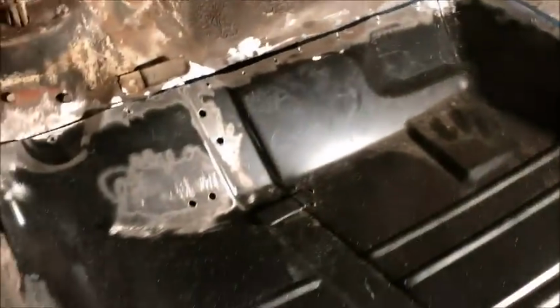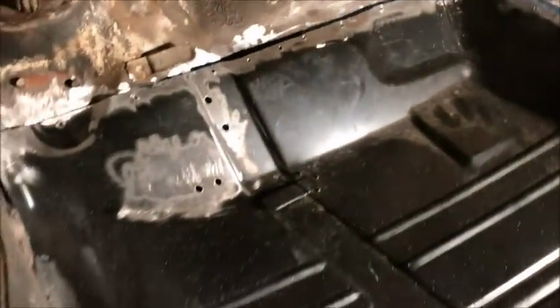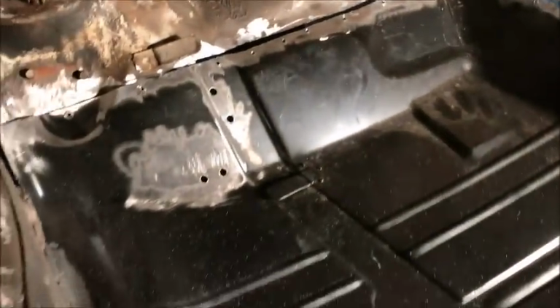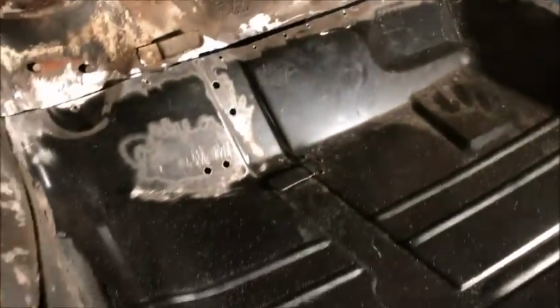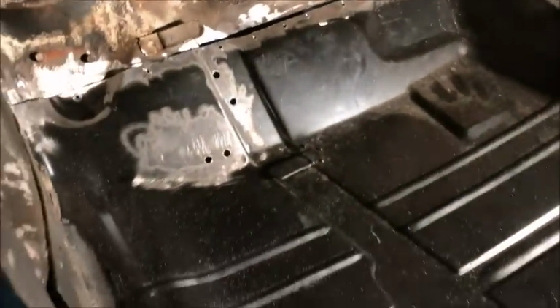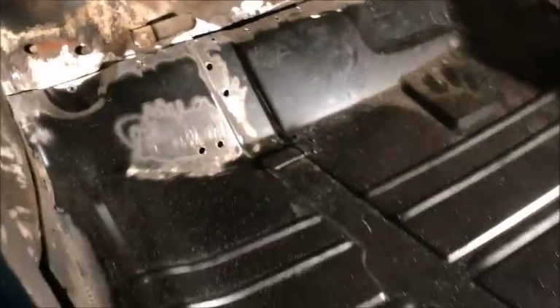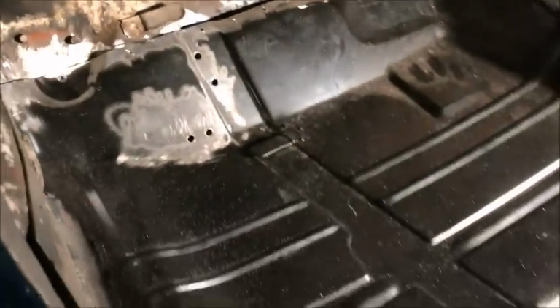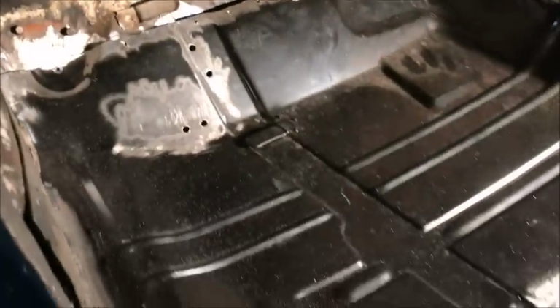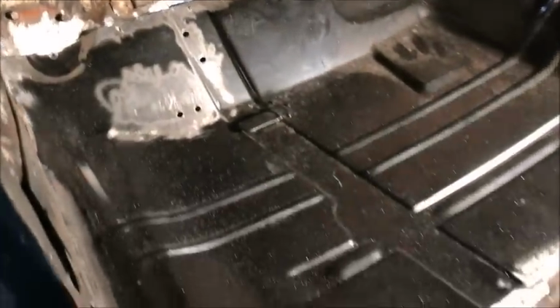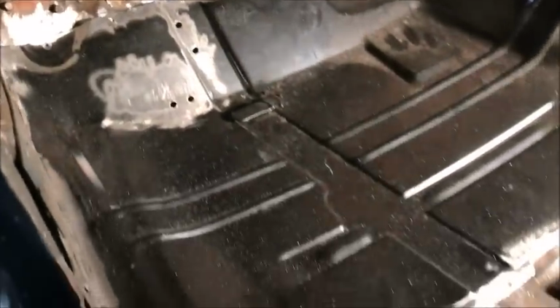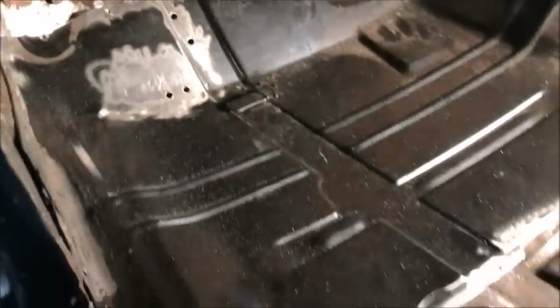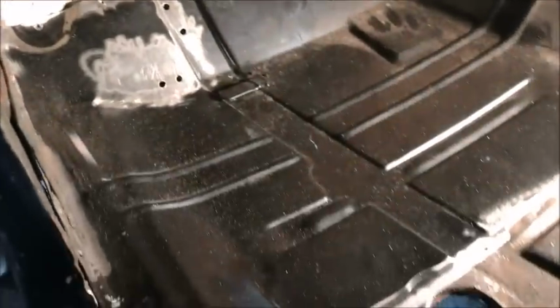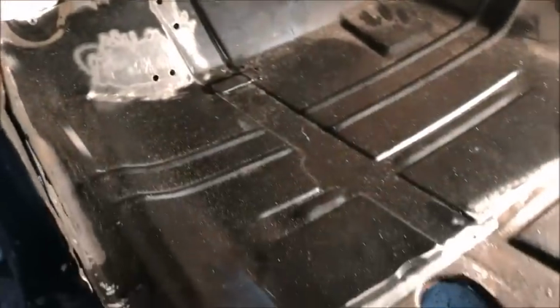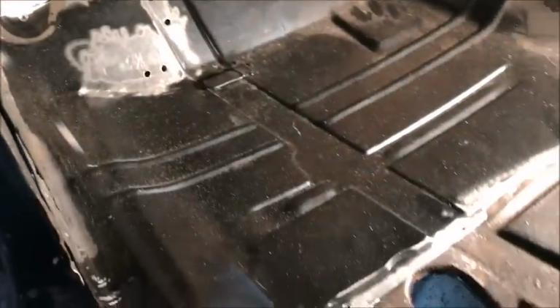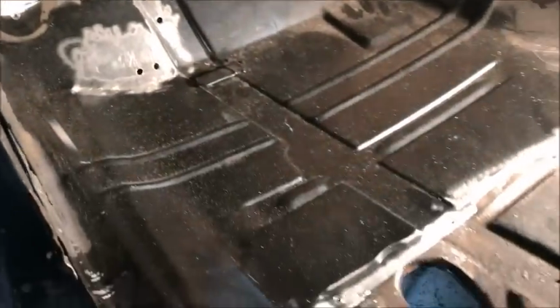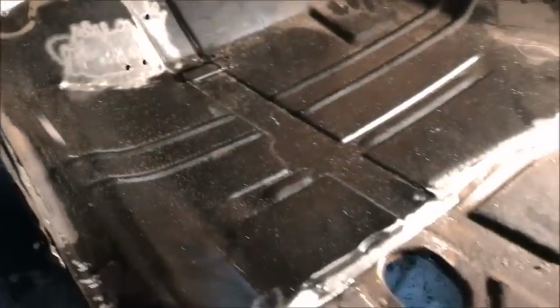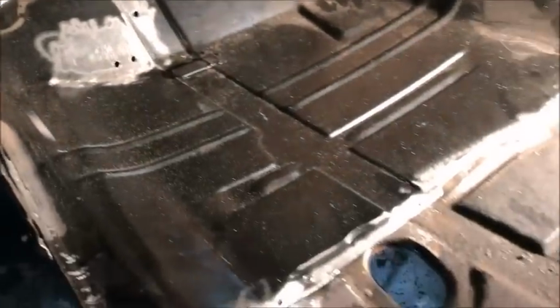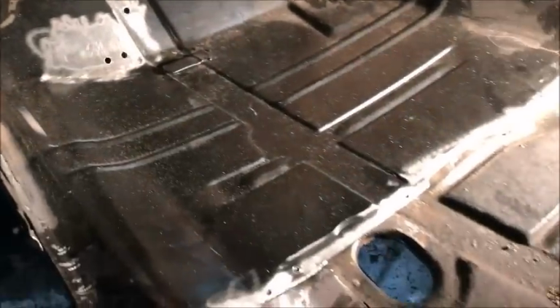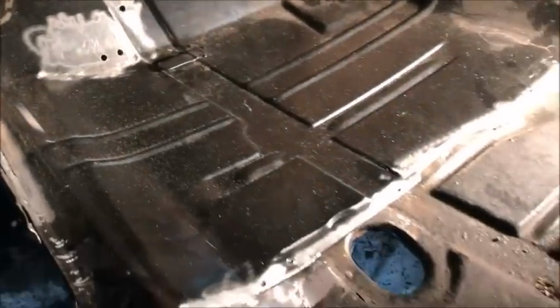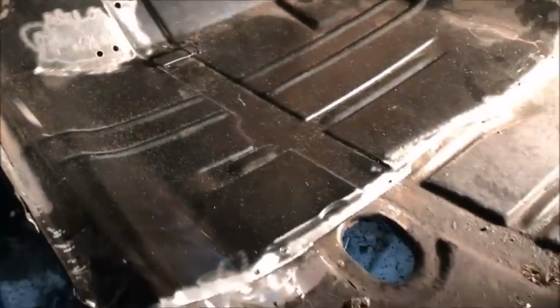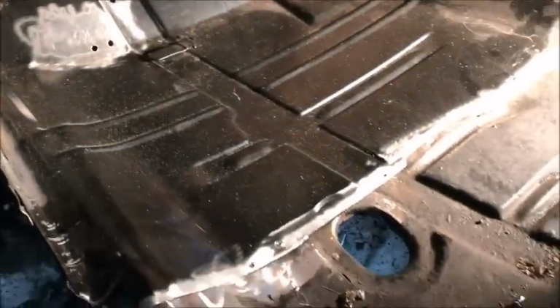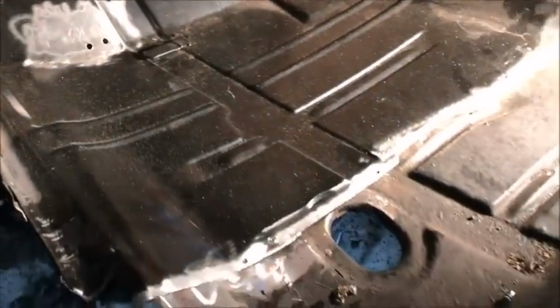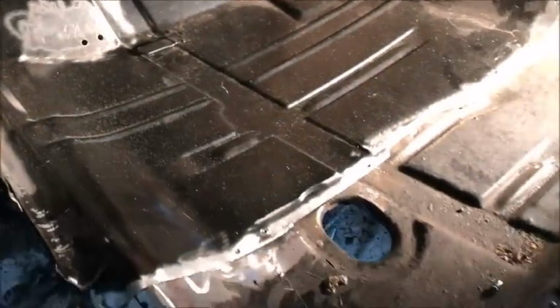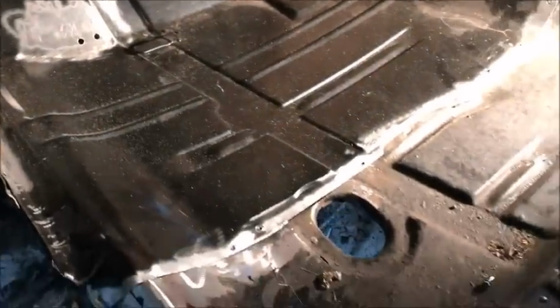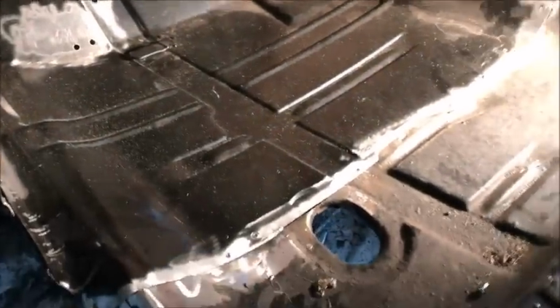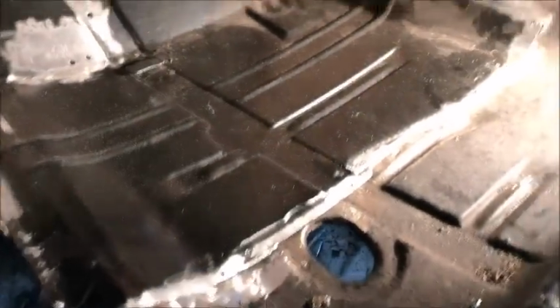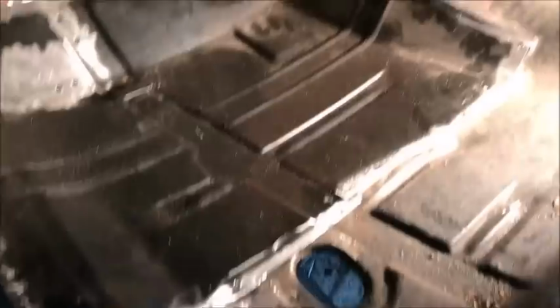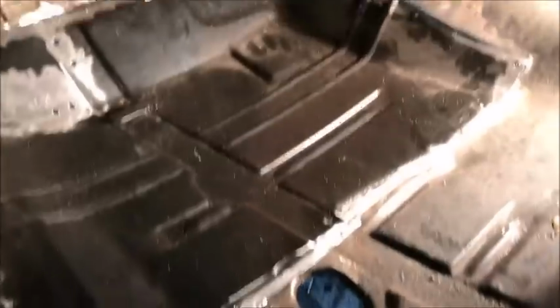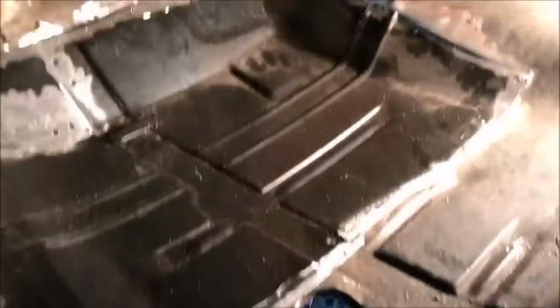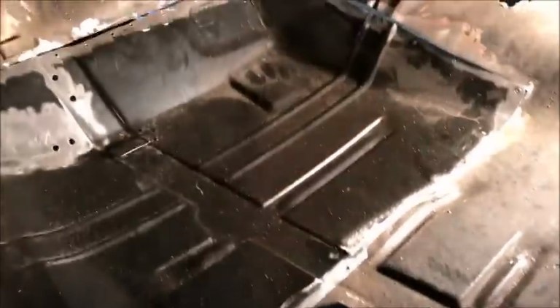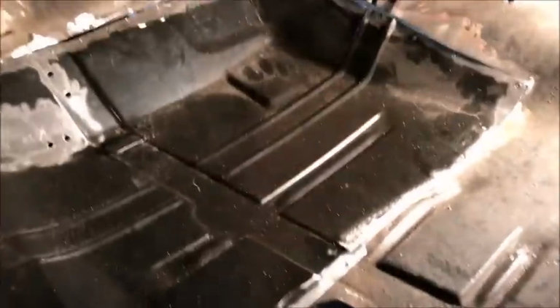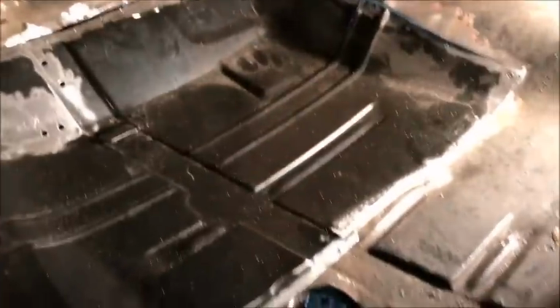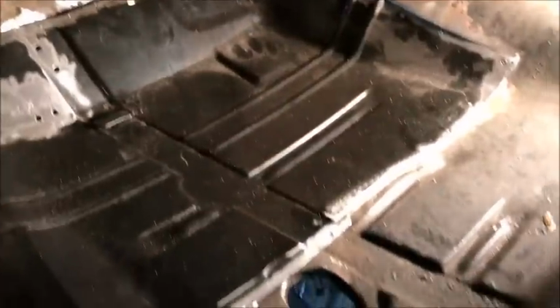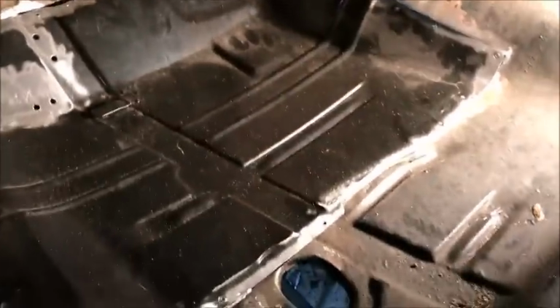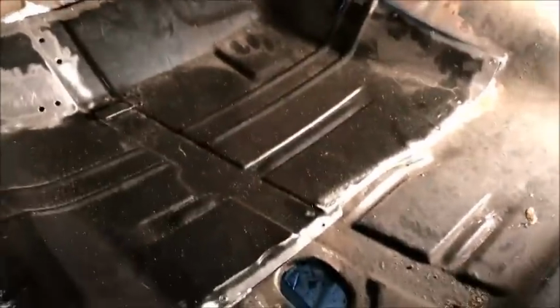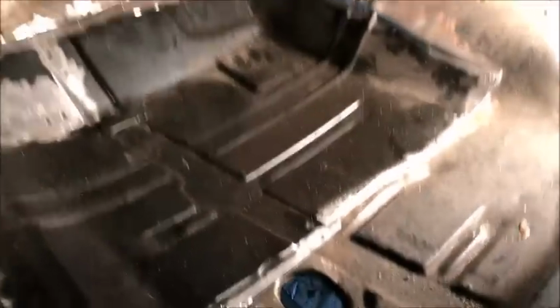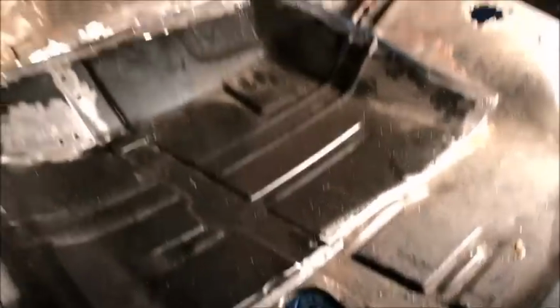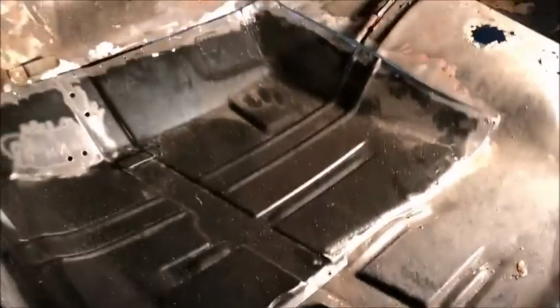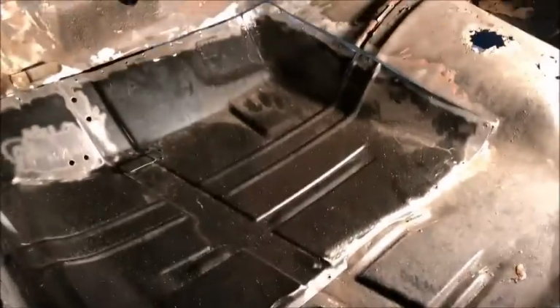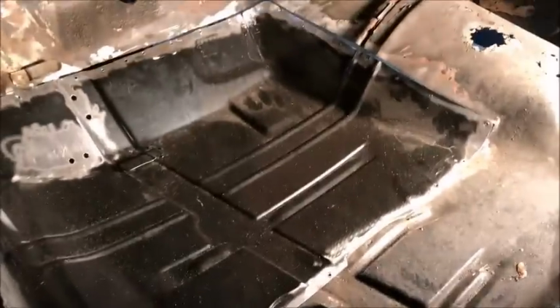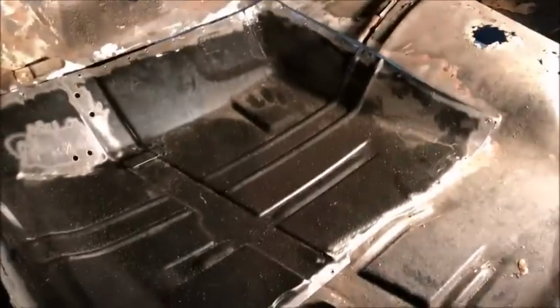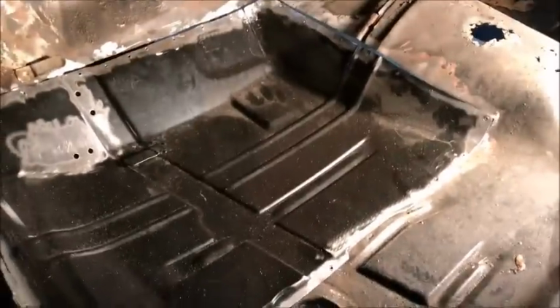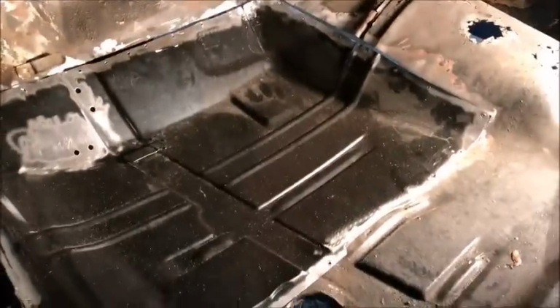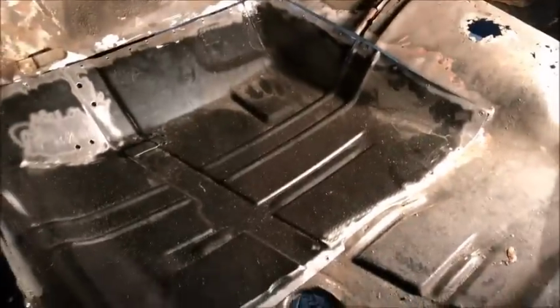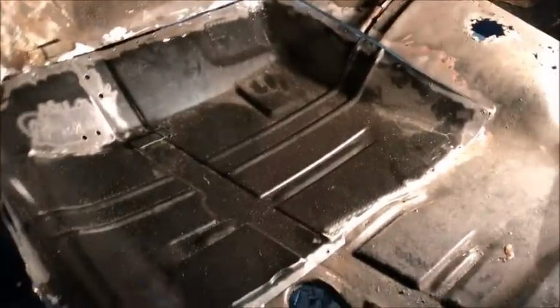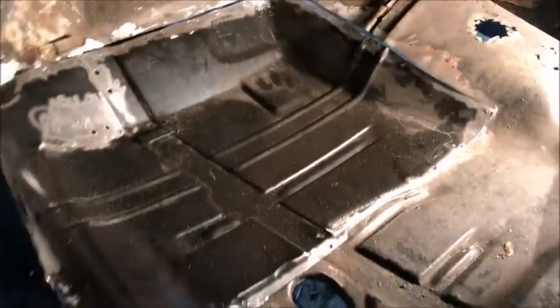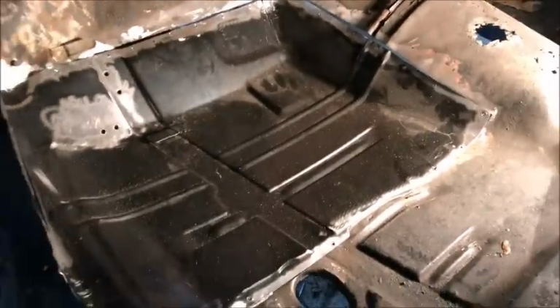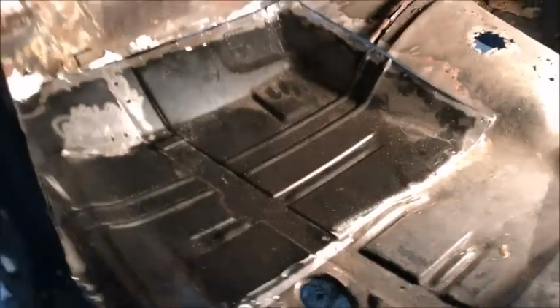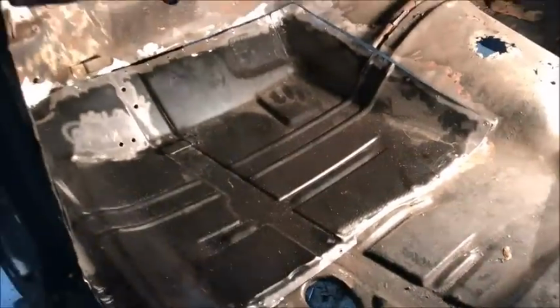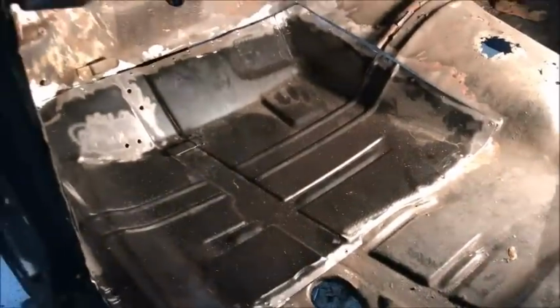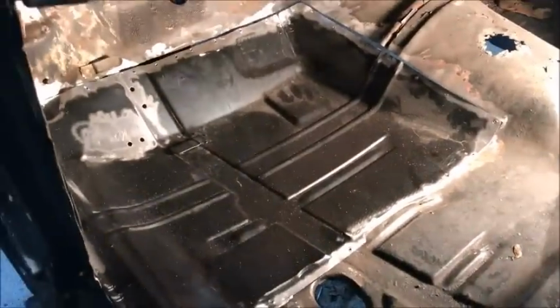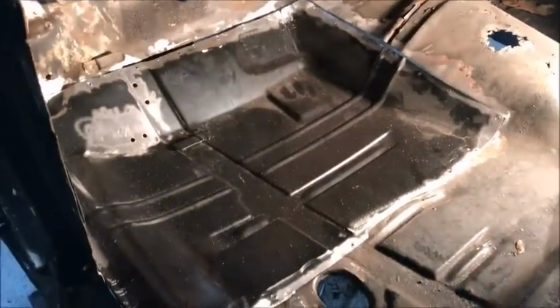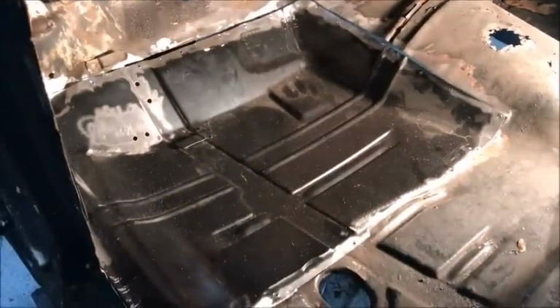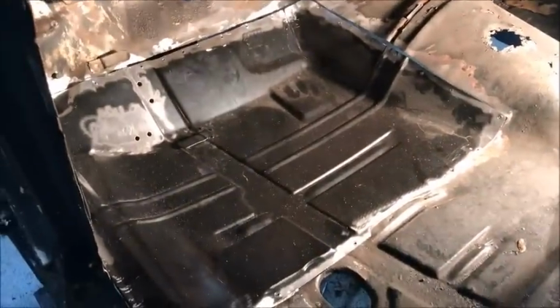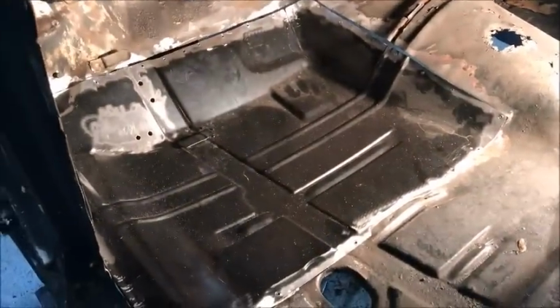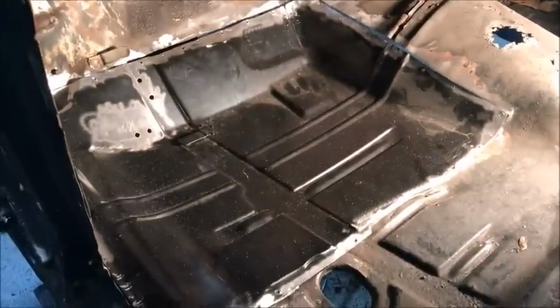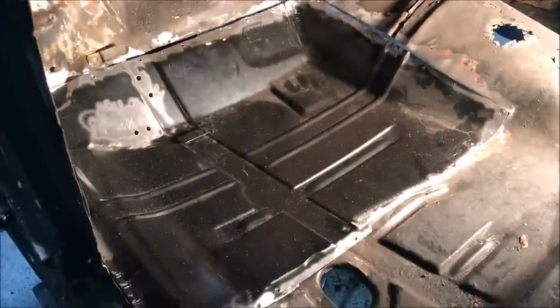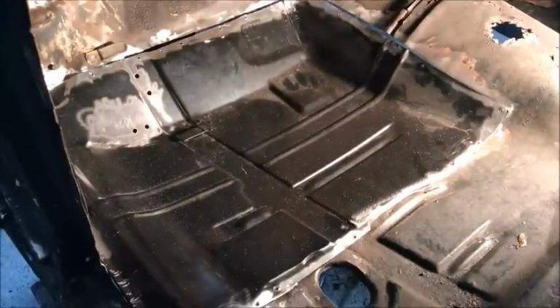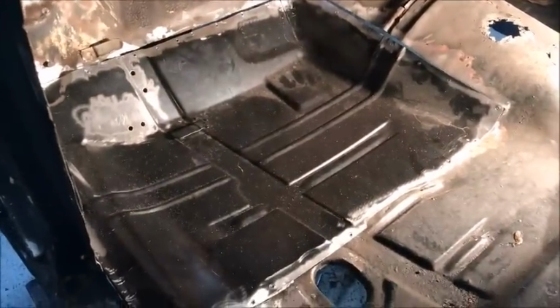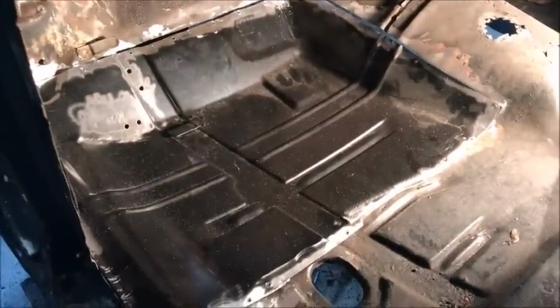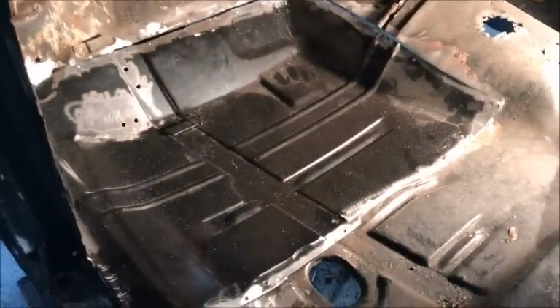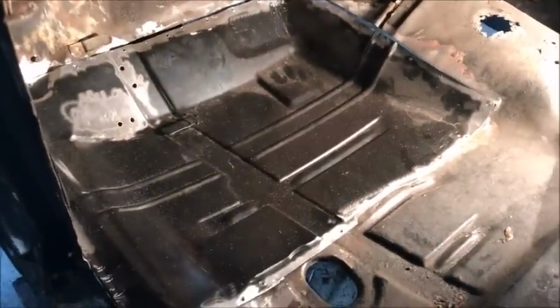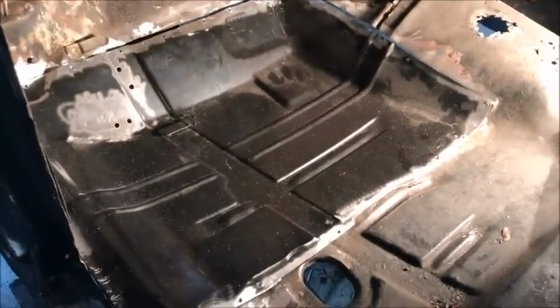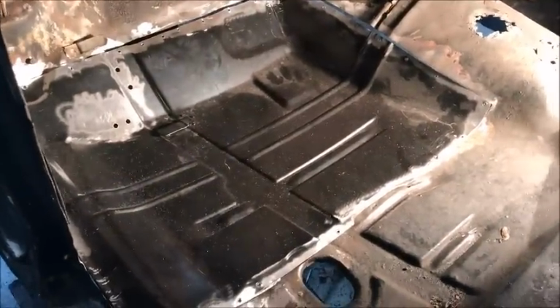Now it's time to do a little bit of trimming, and we should be good to go. Let's start burning it in permanently.